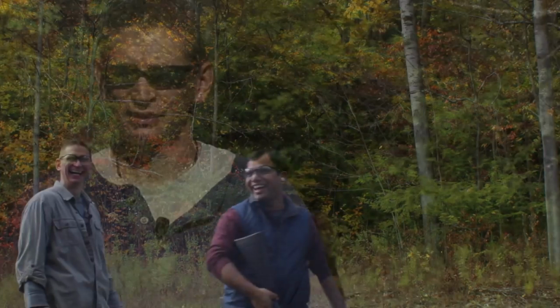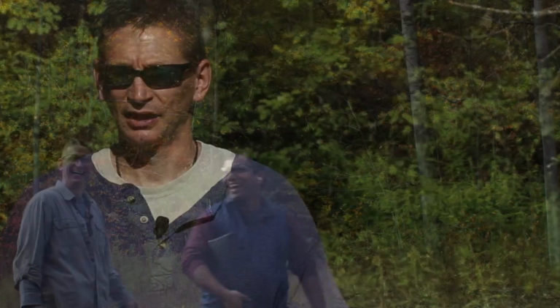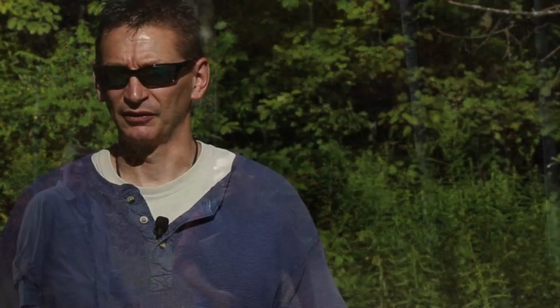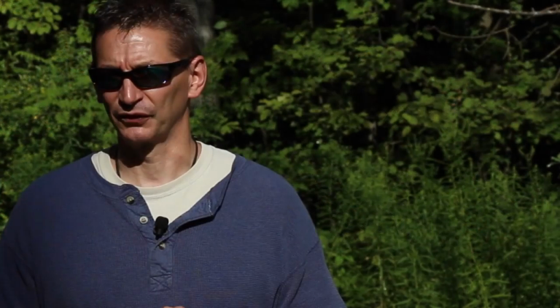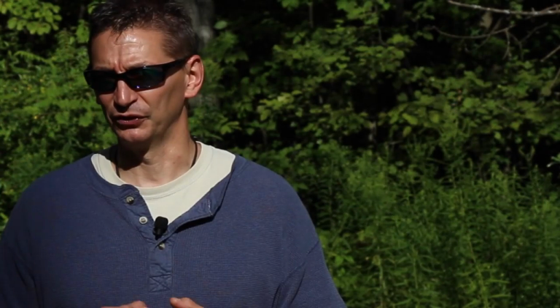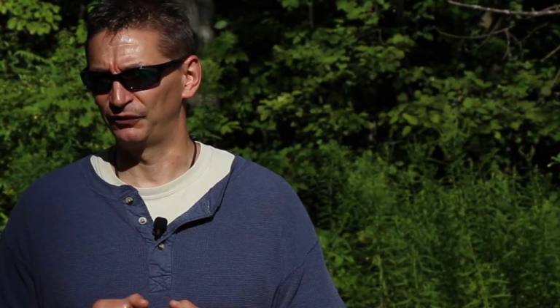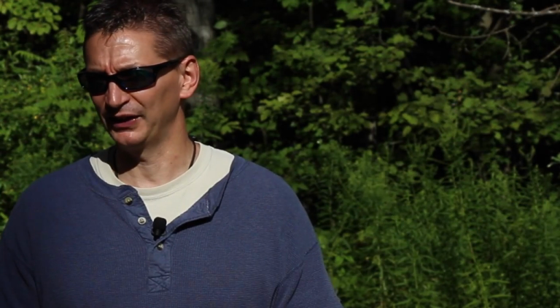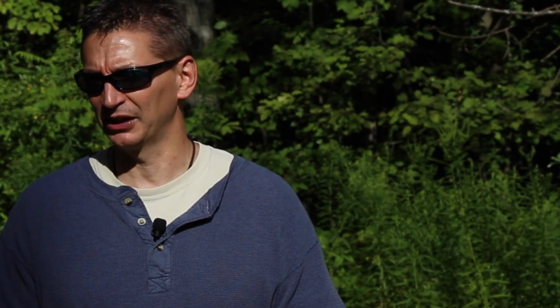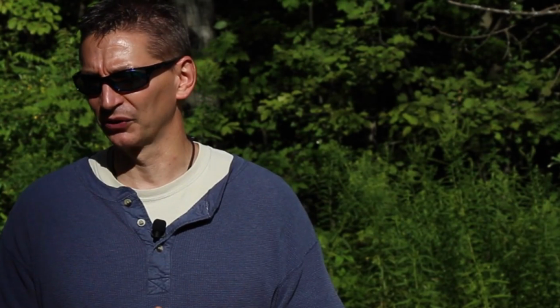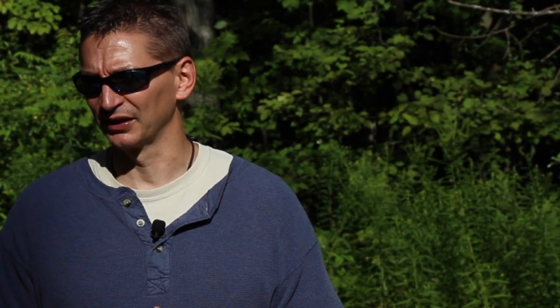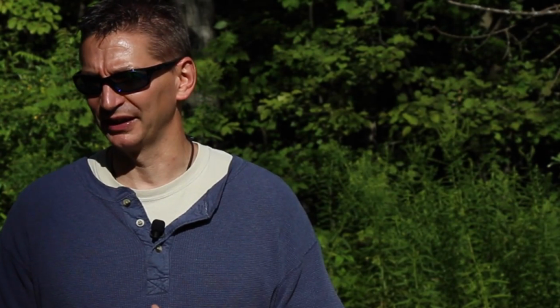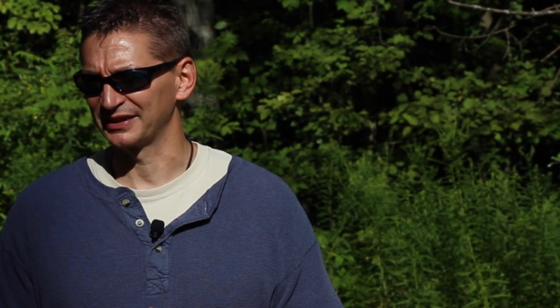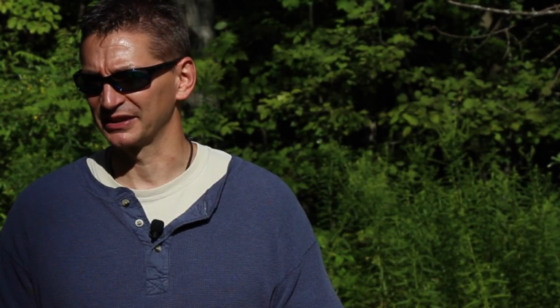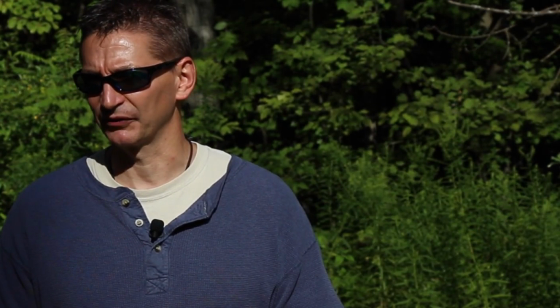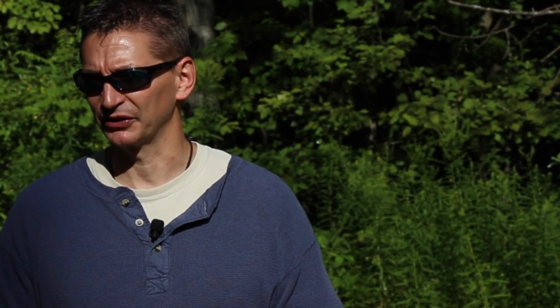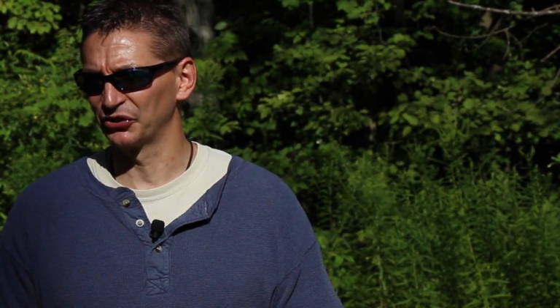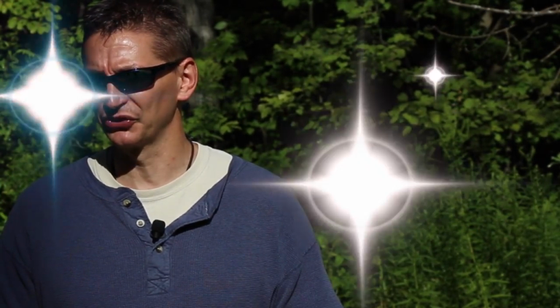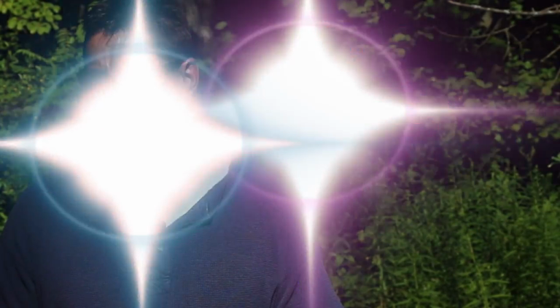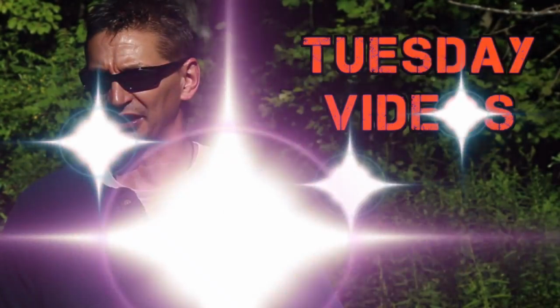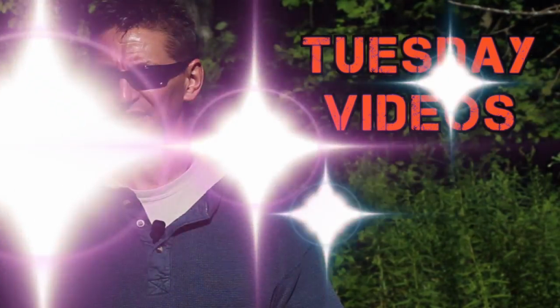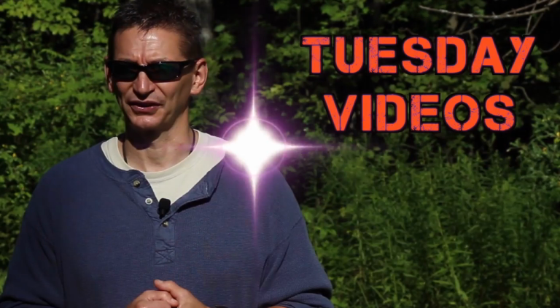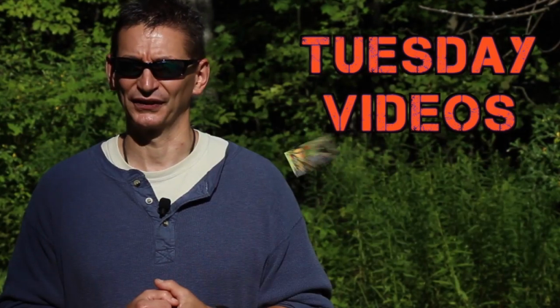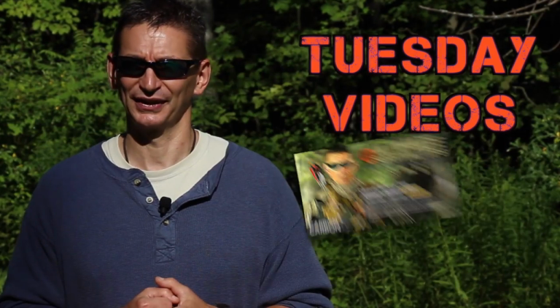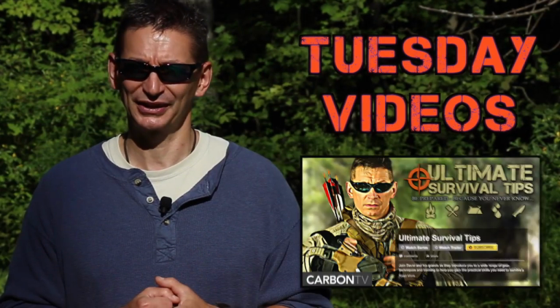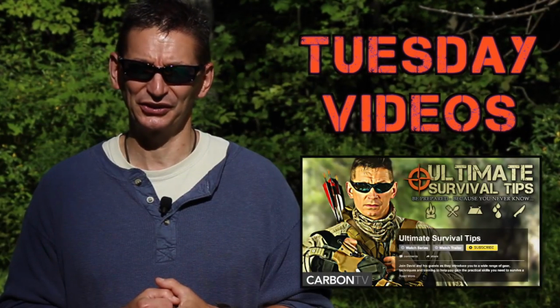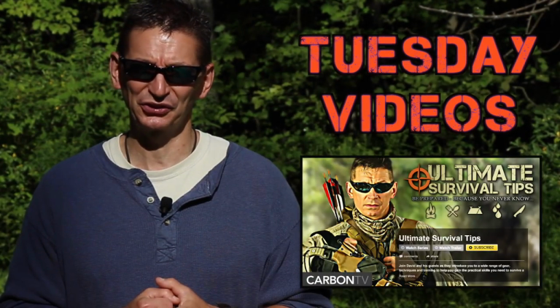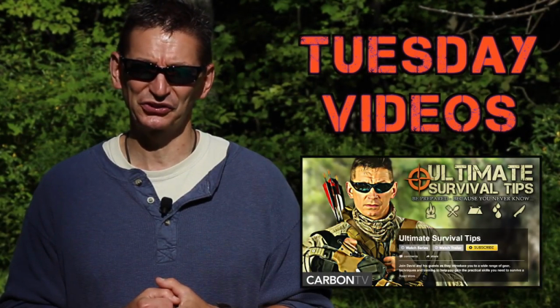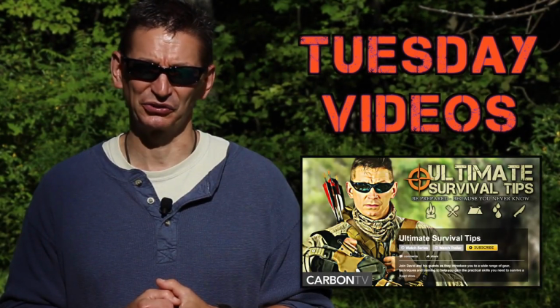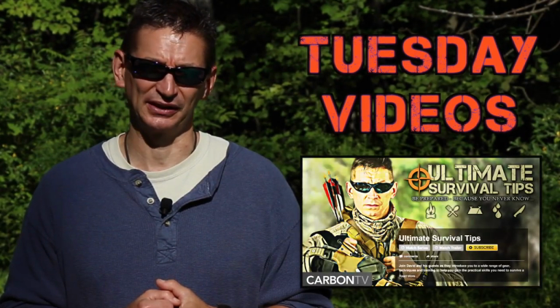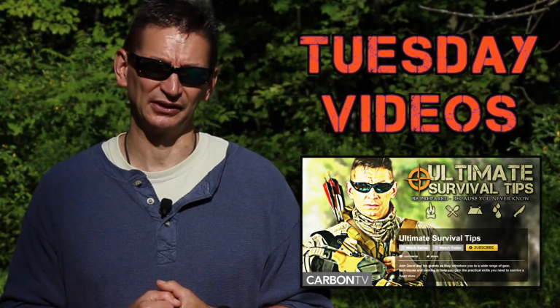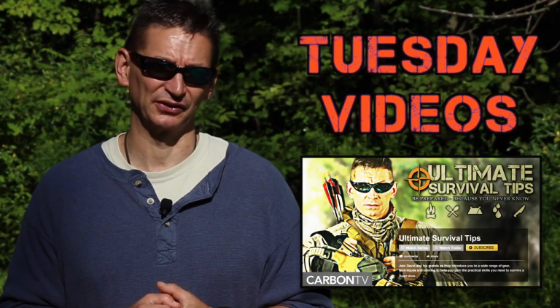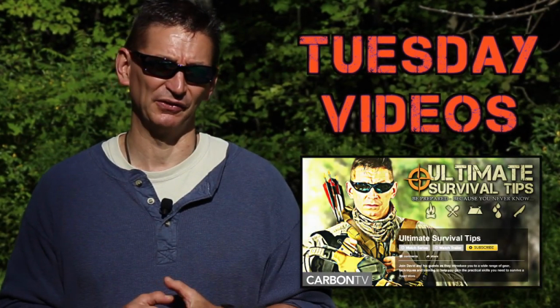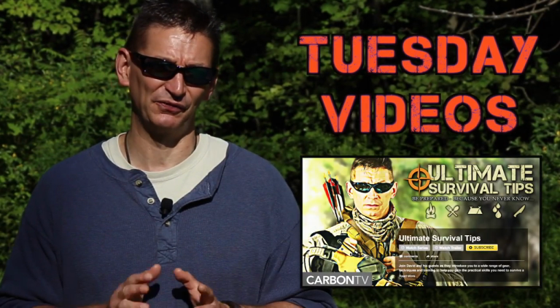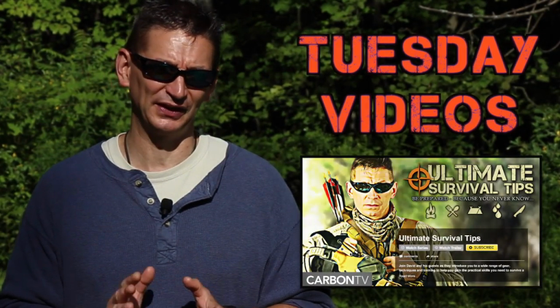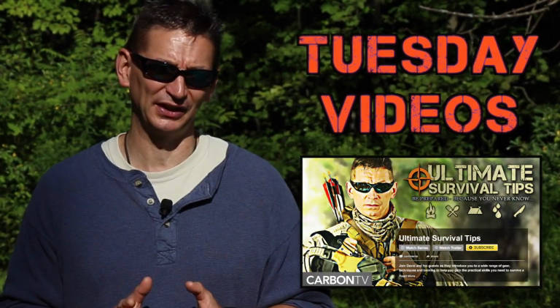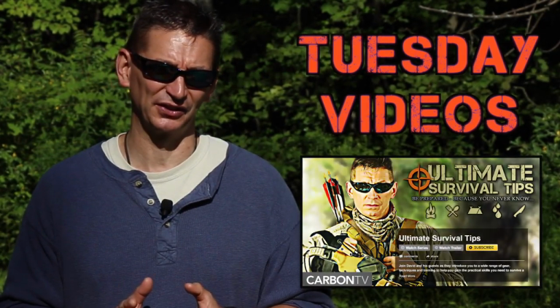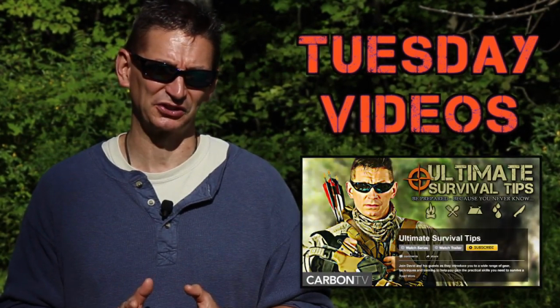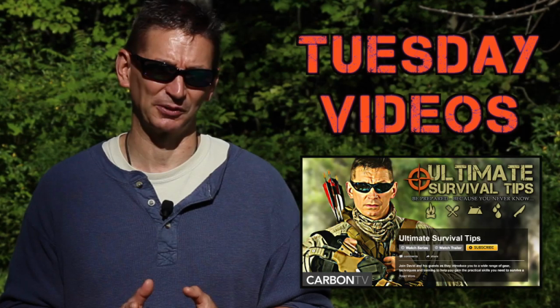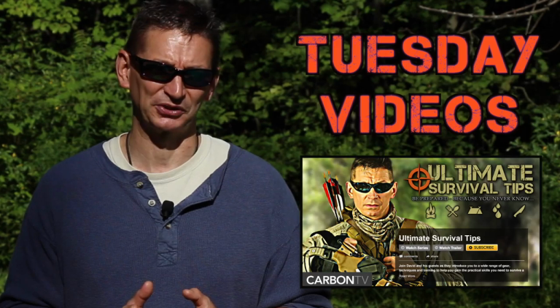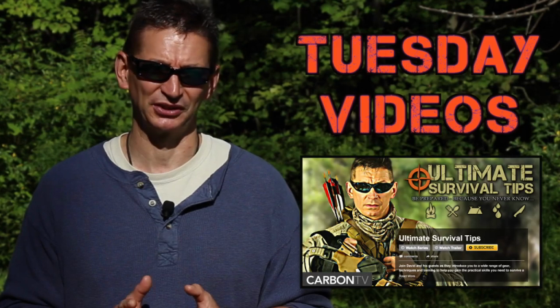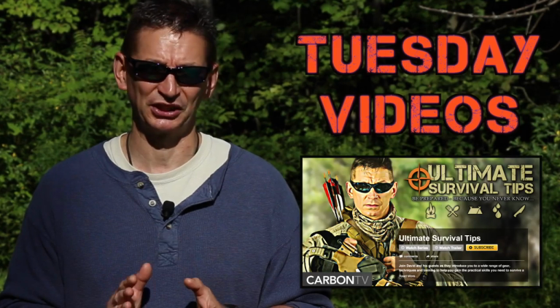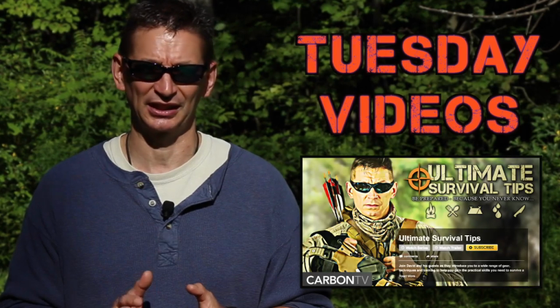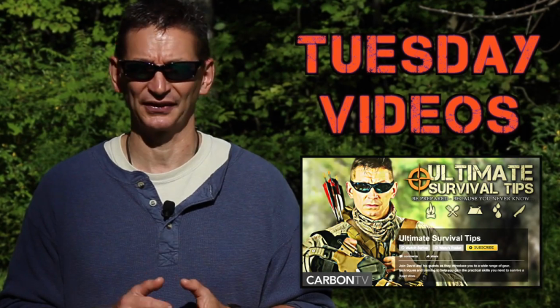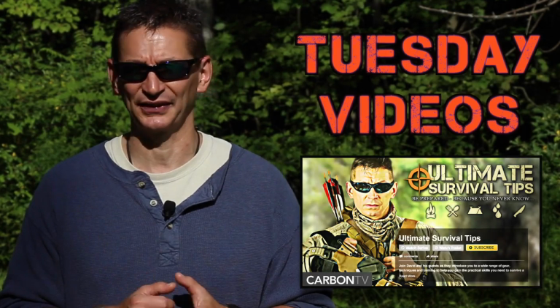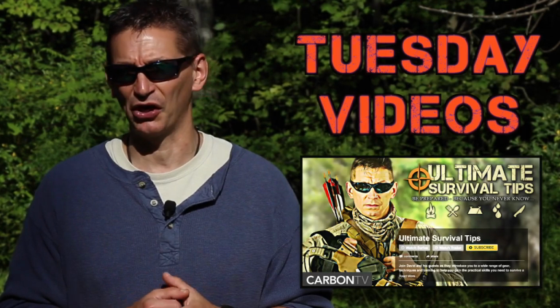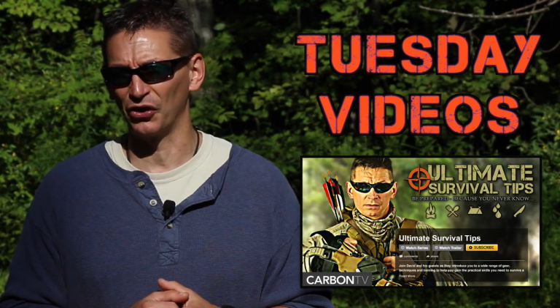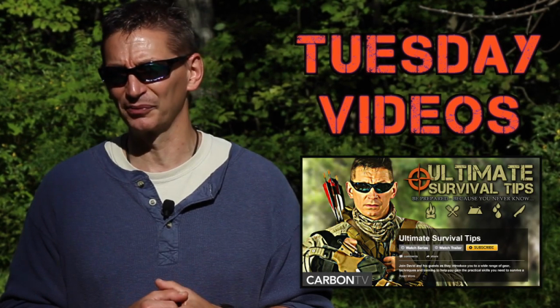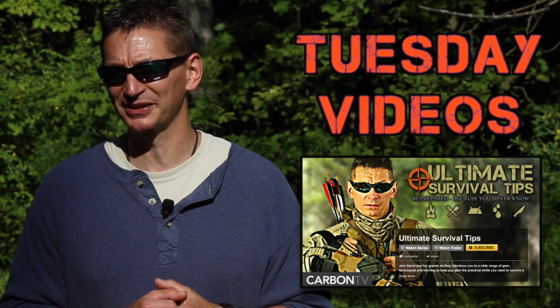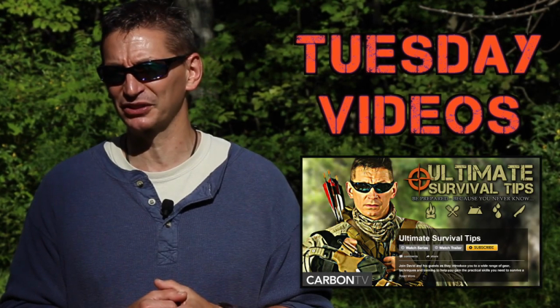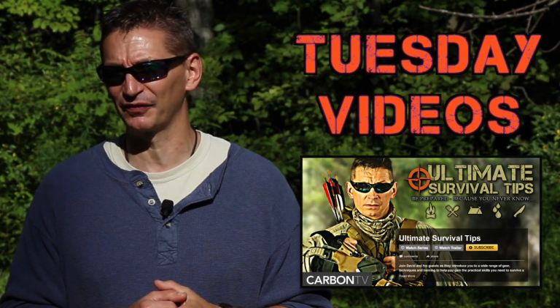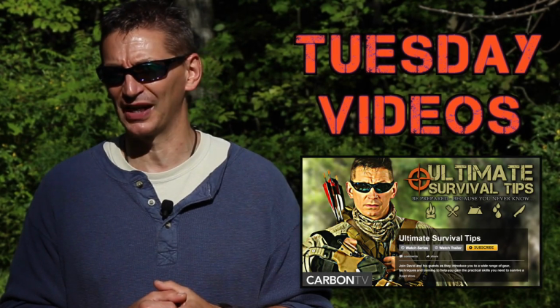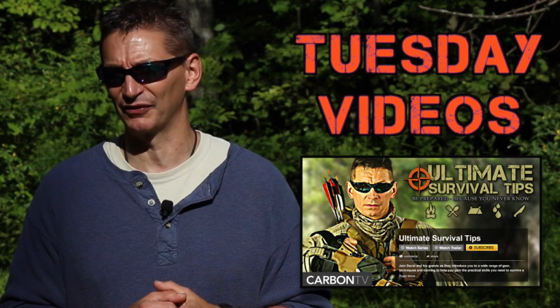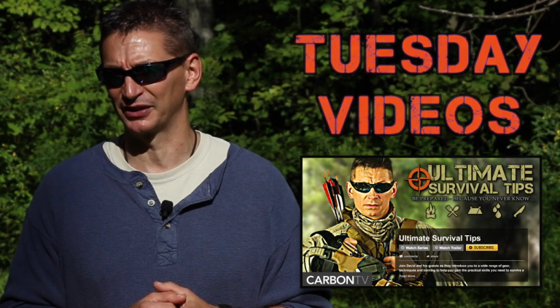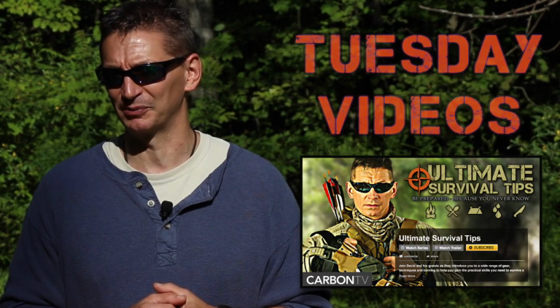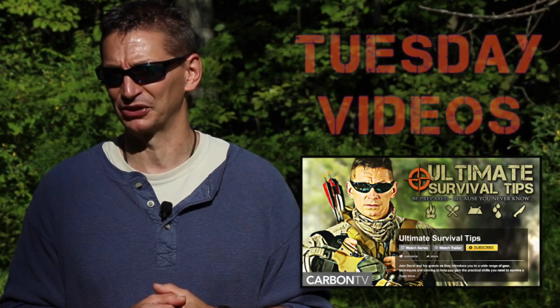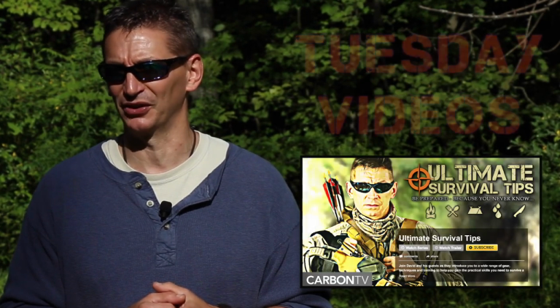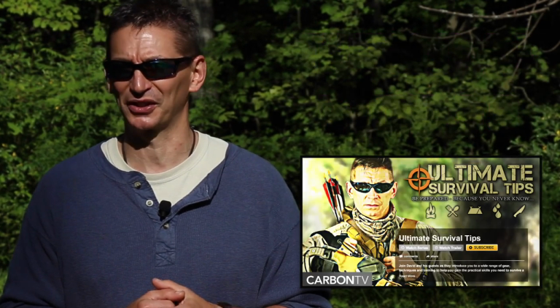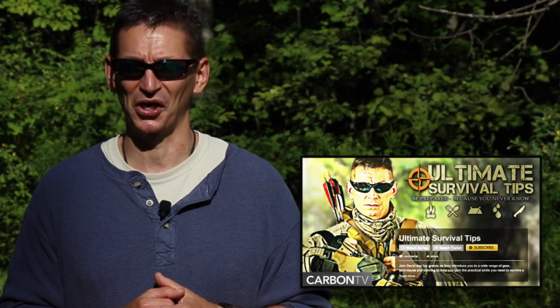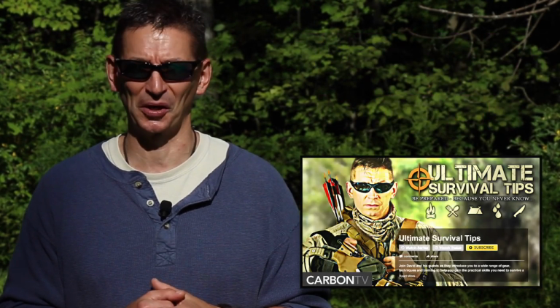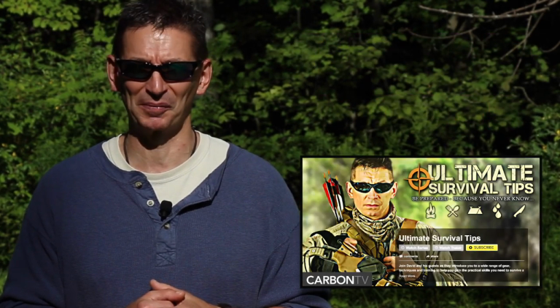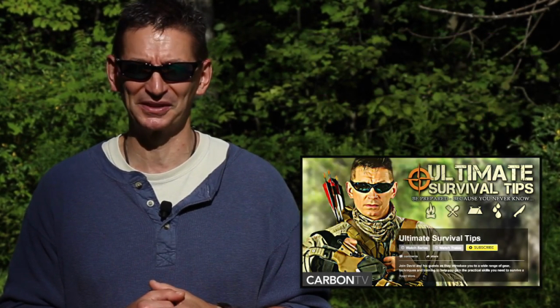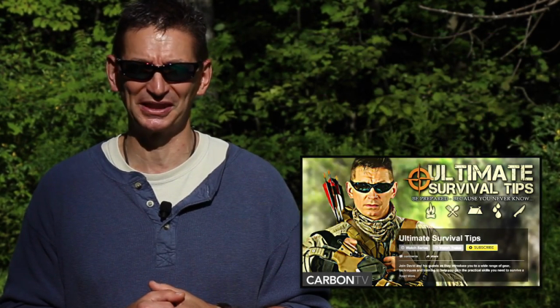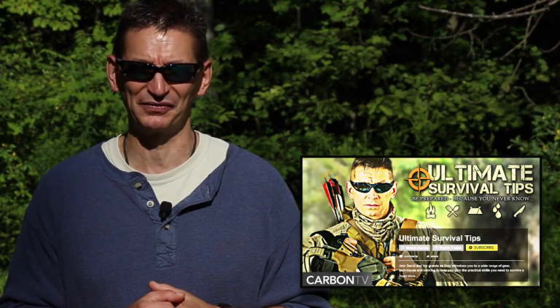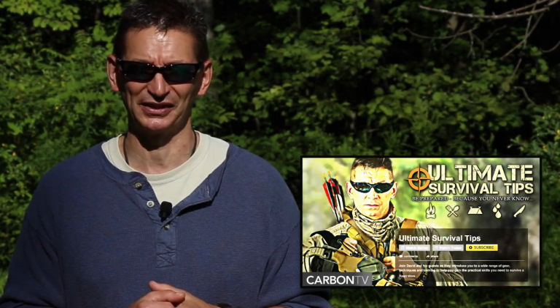And for new video releases every Tuesday, click the link on your screen or in the video description to check out the Ultimate Survival Tips show on Carbon TV.